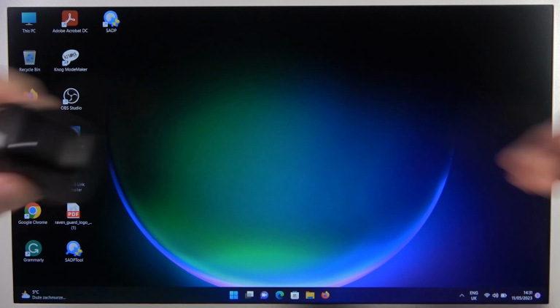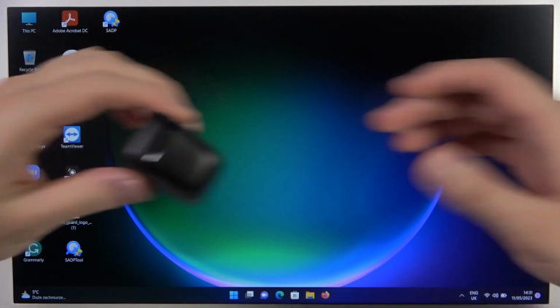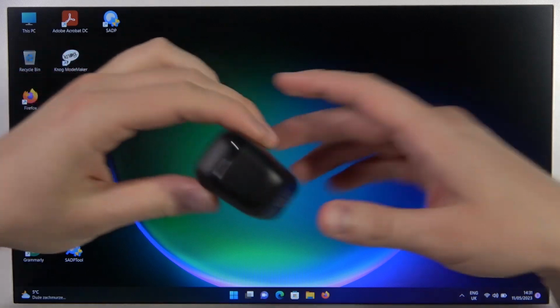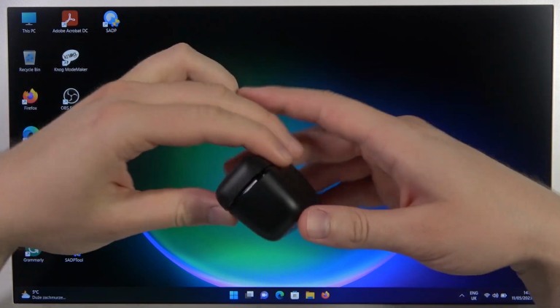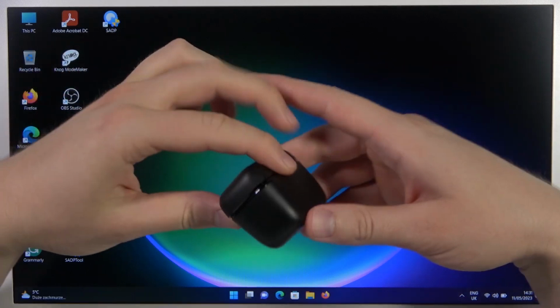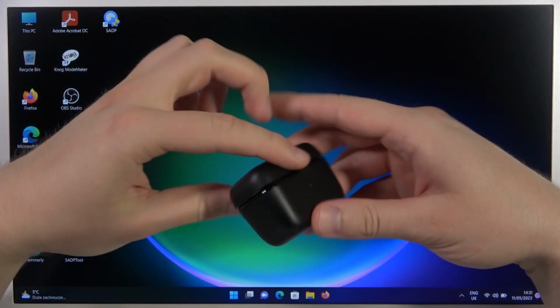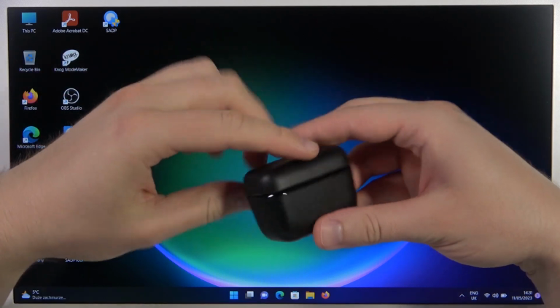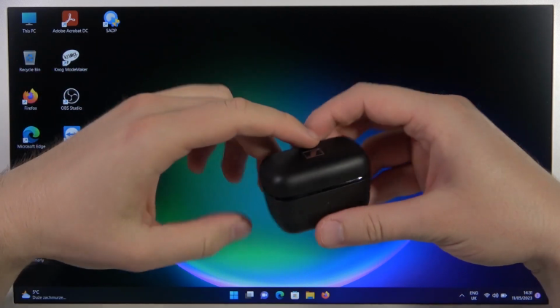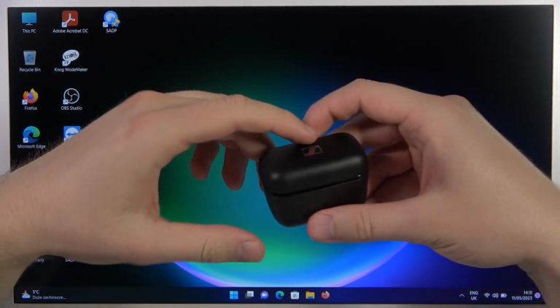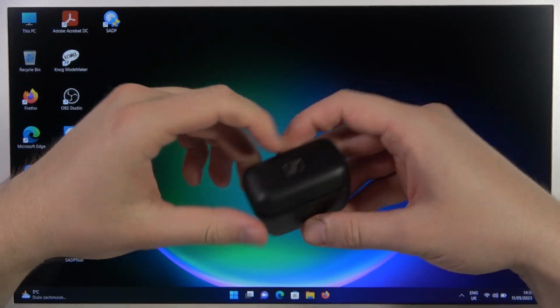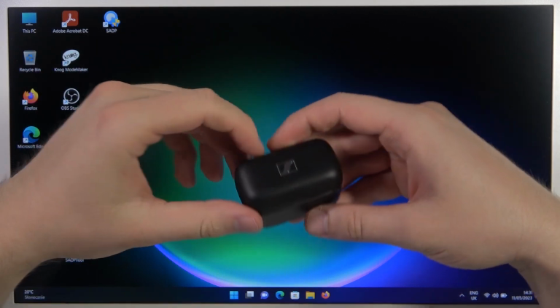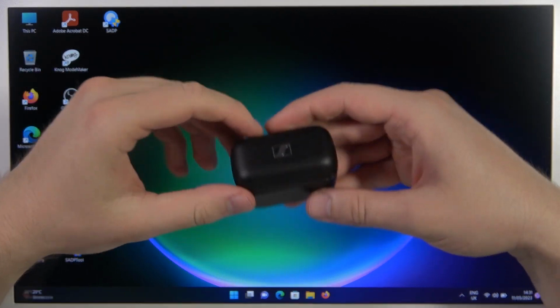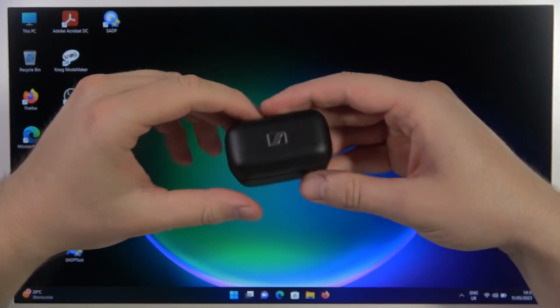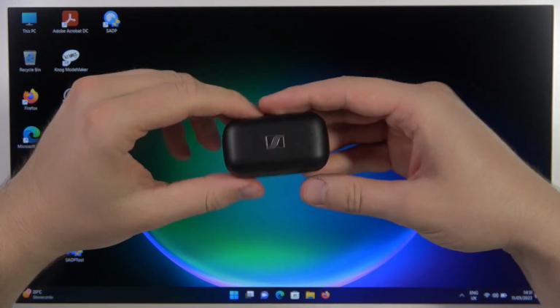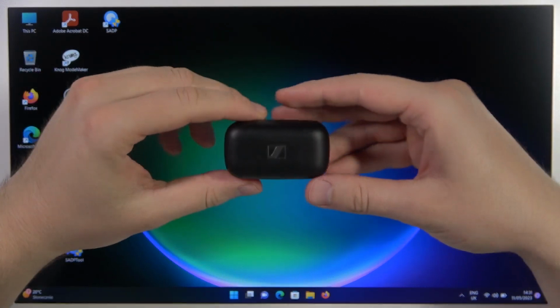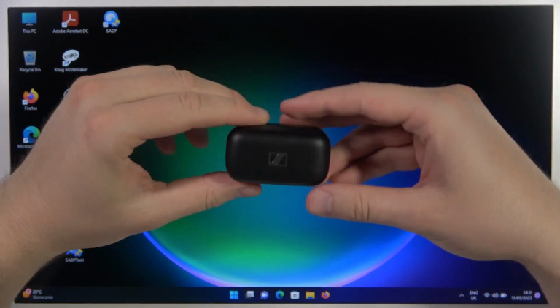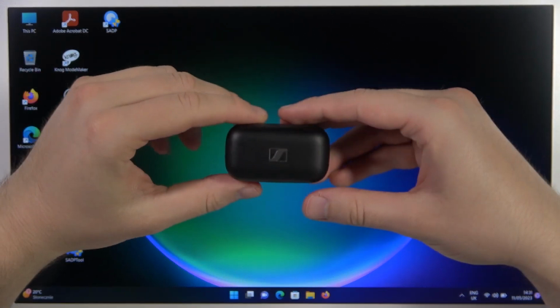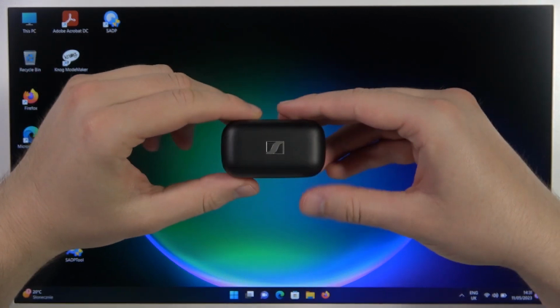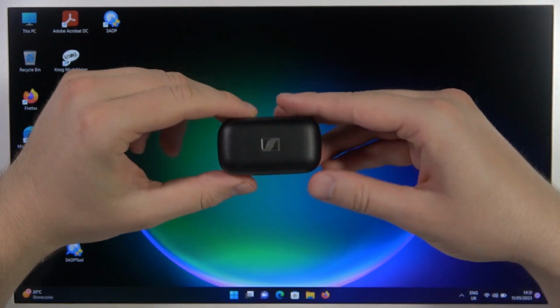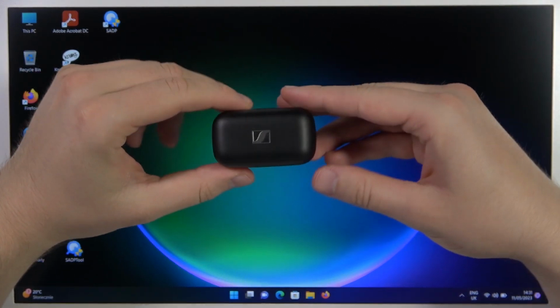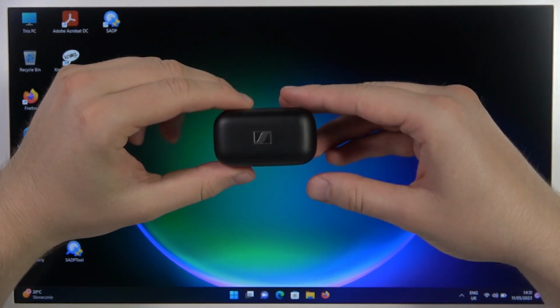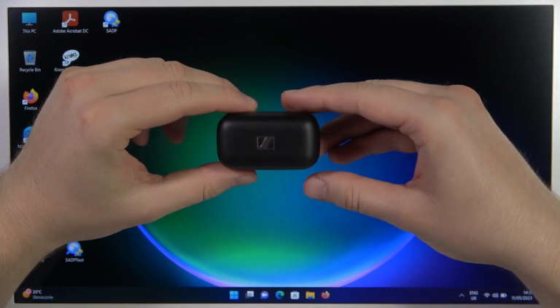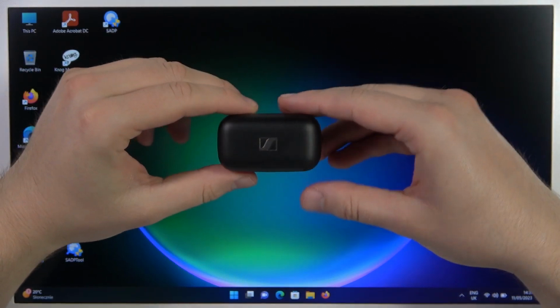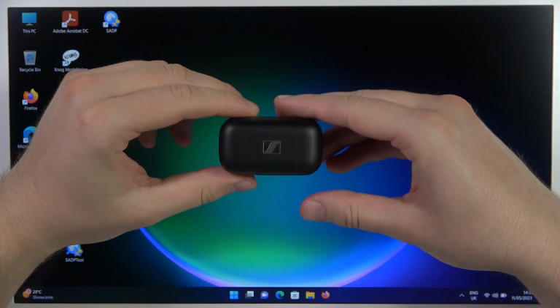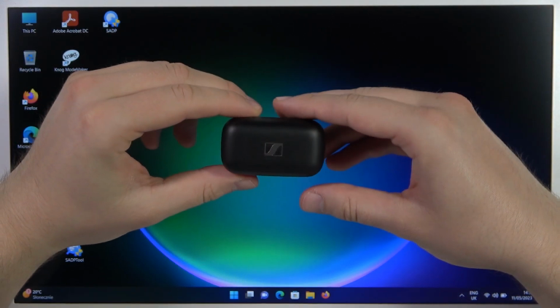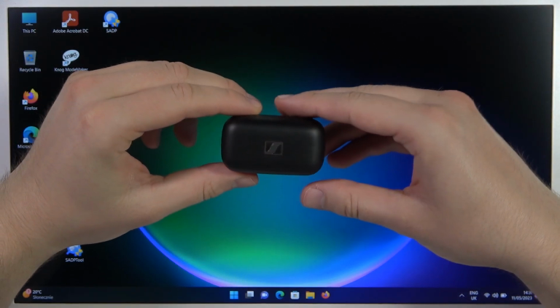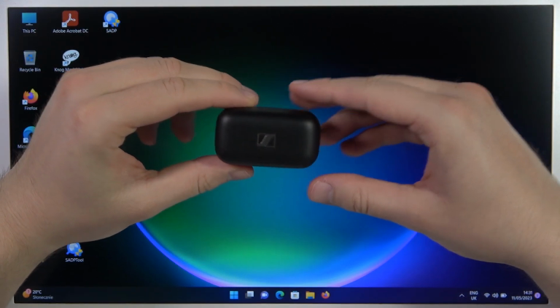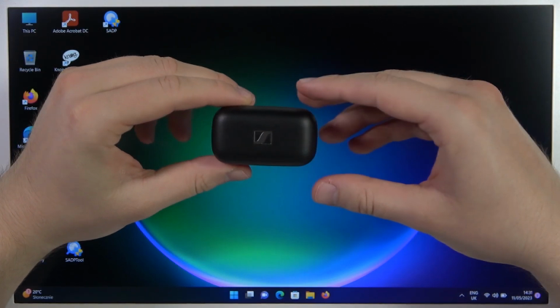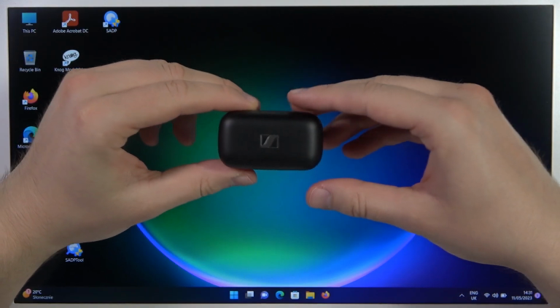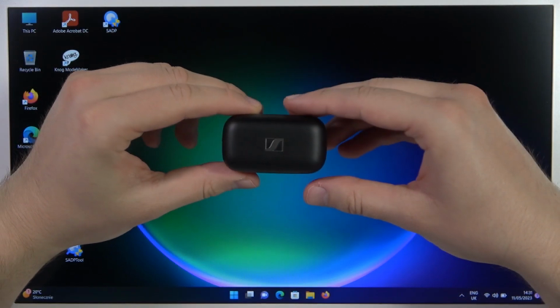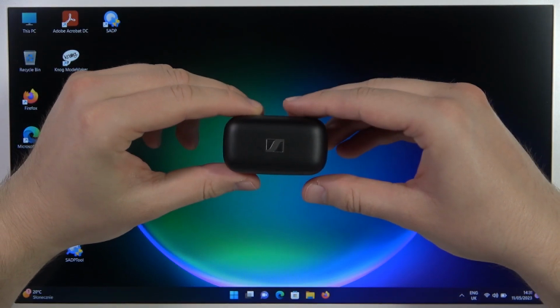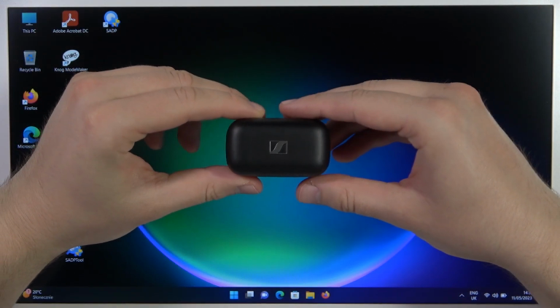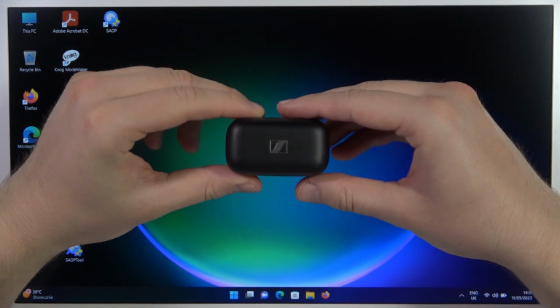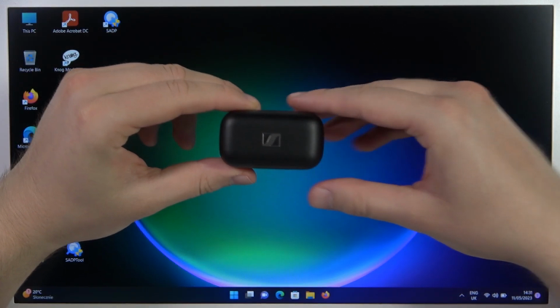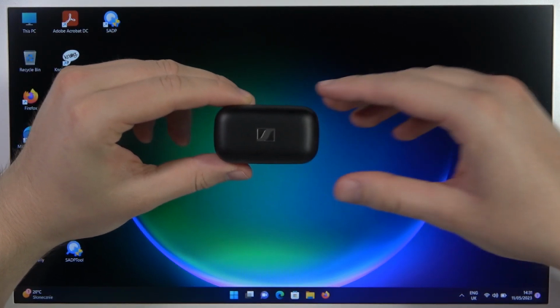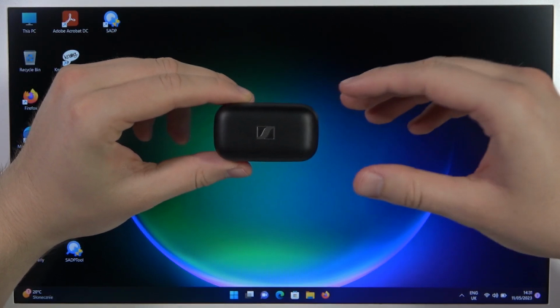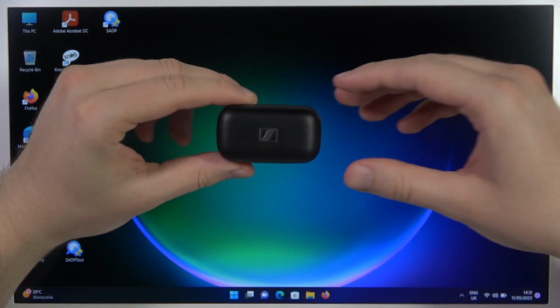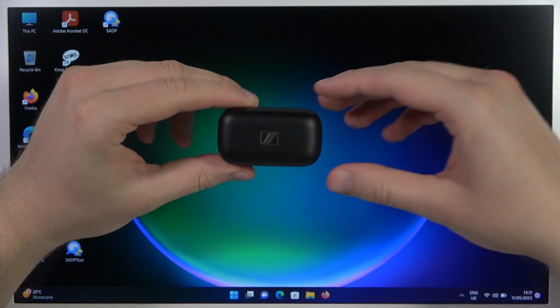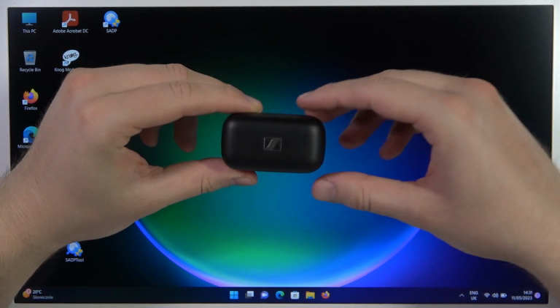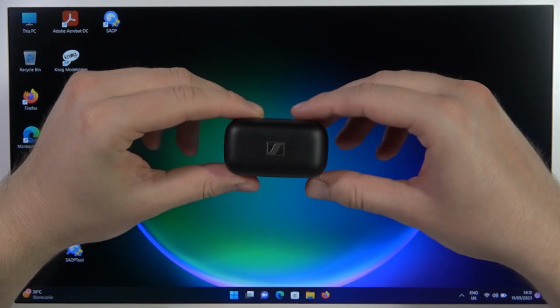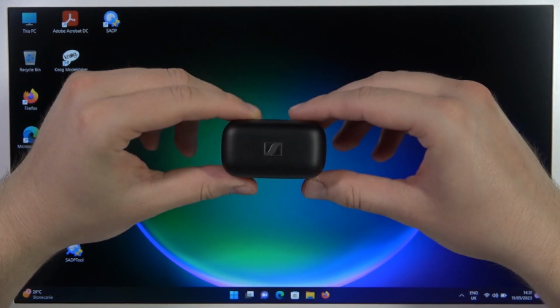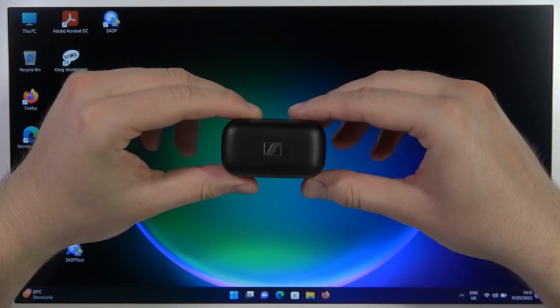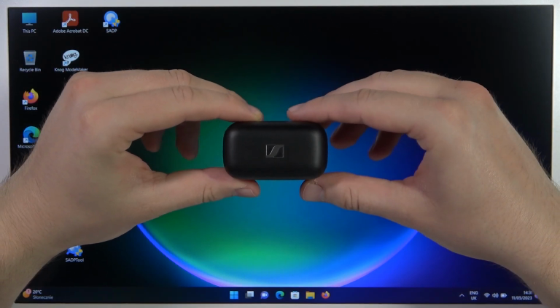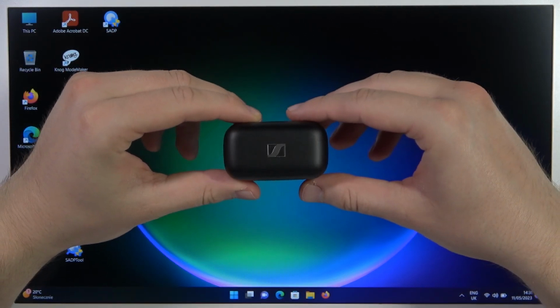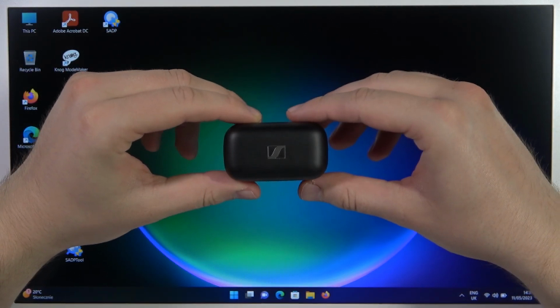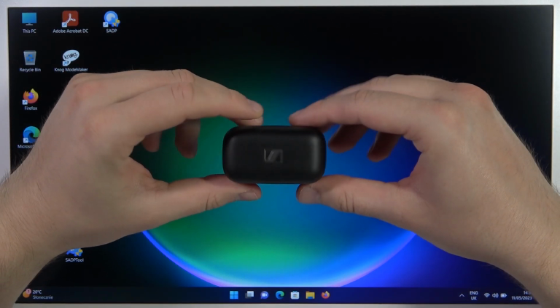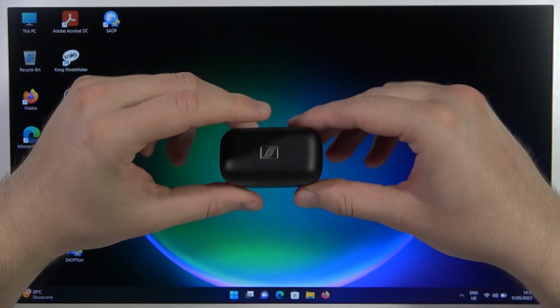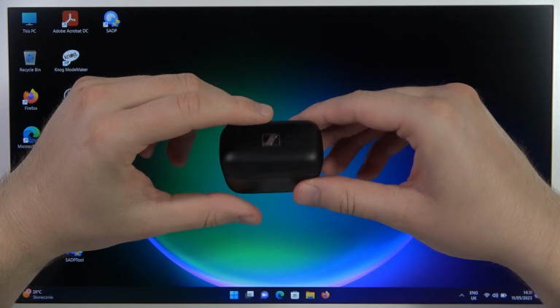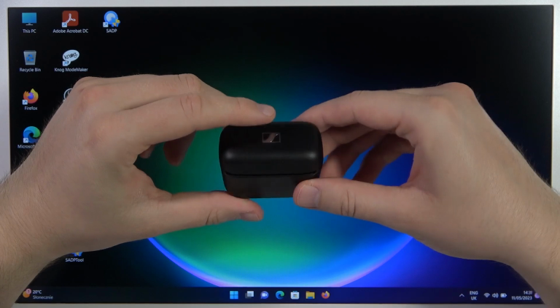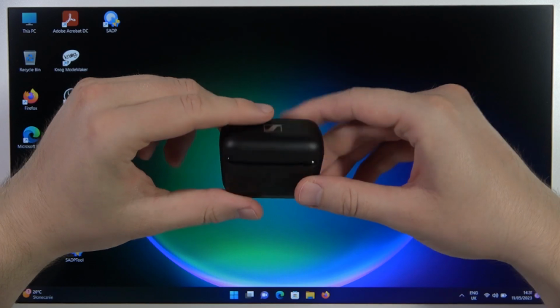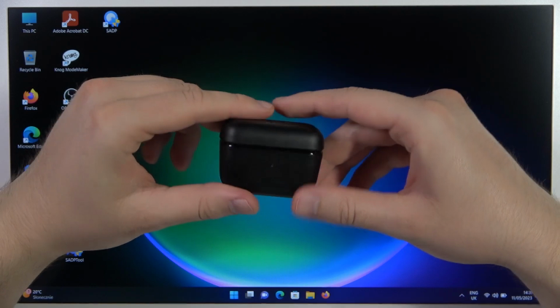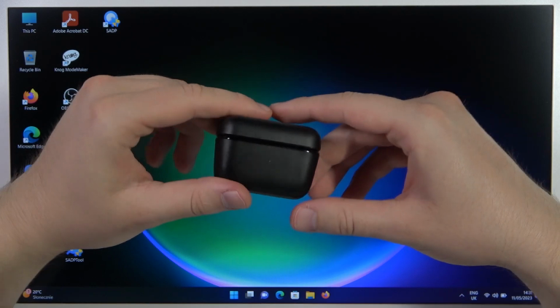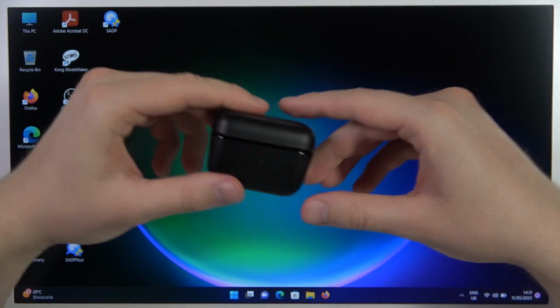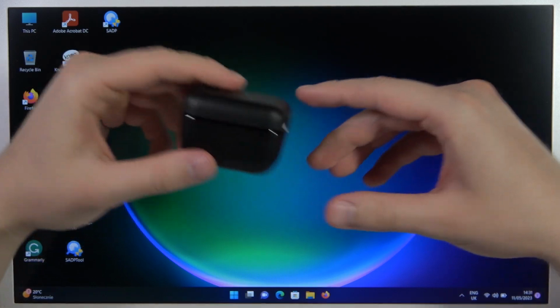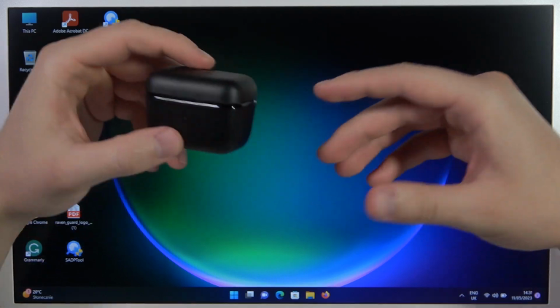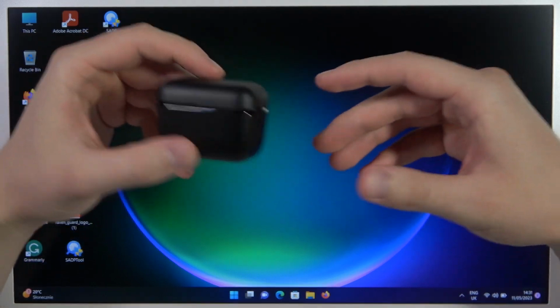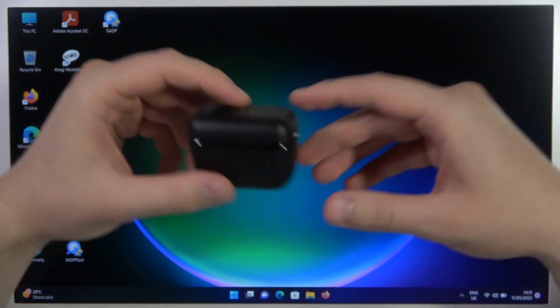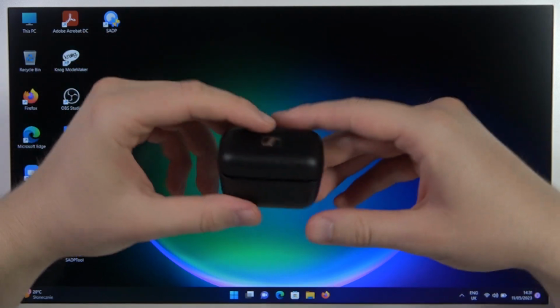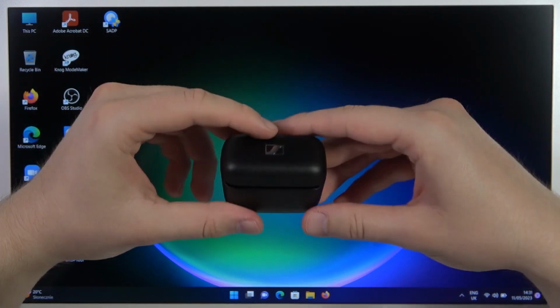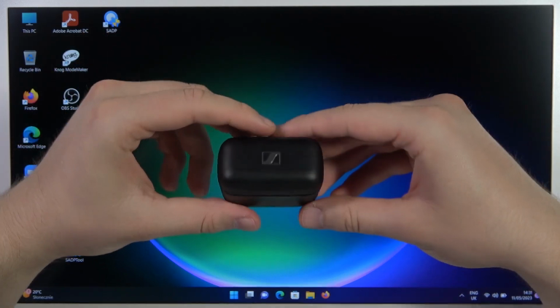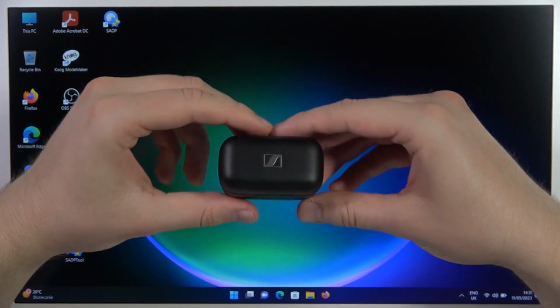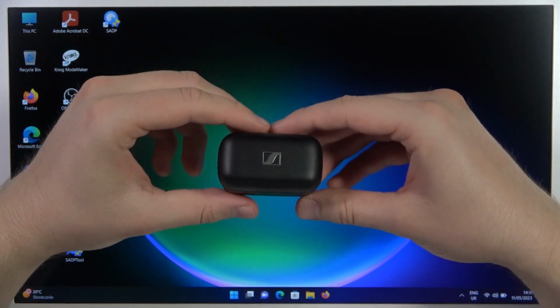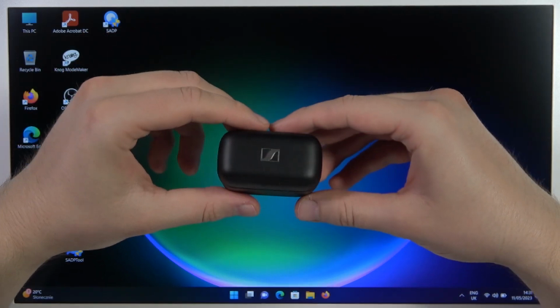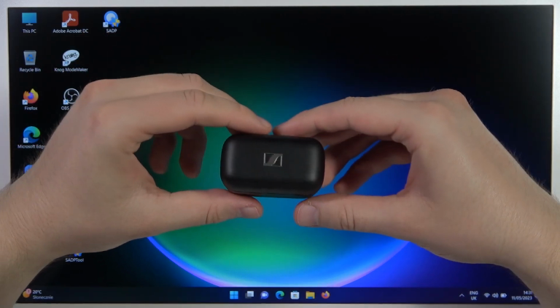Hello, in this video I'm going to show you how you can pair Sennheiser CX Plus with any Windows PC.